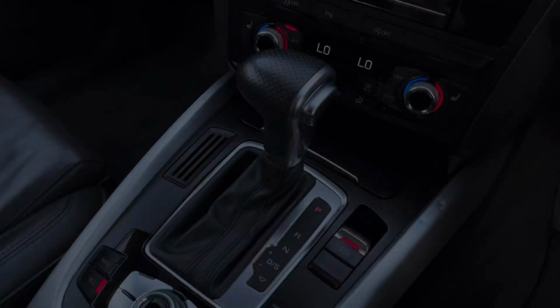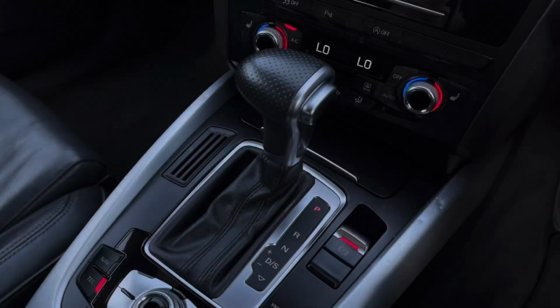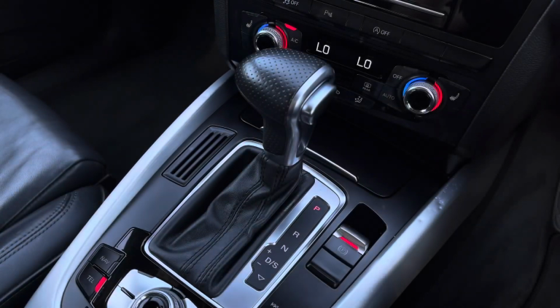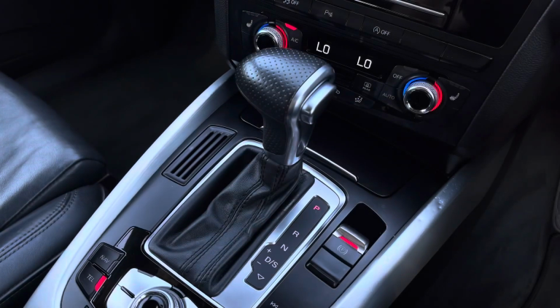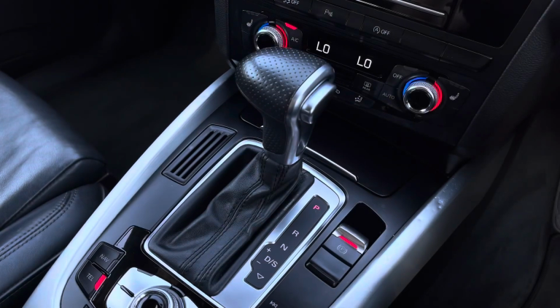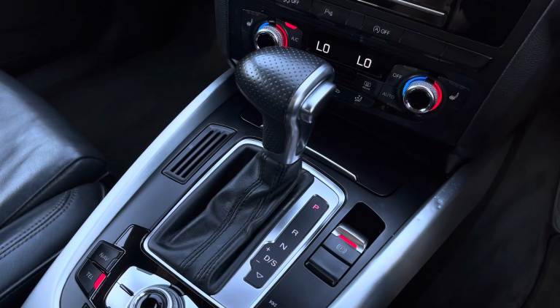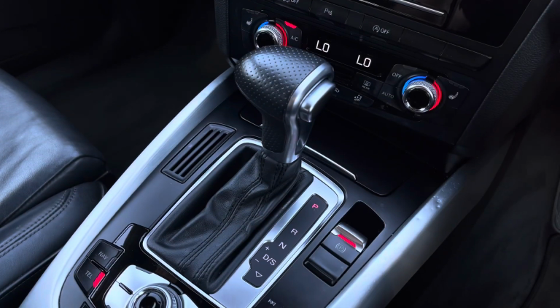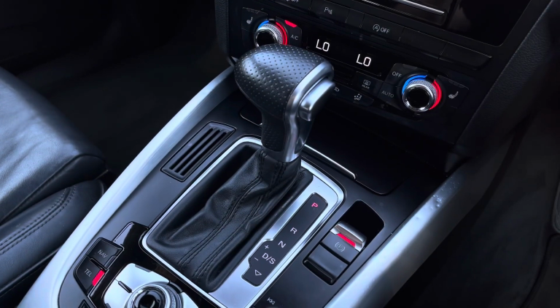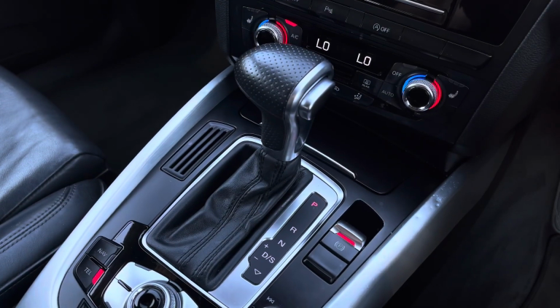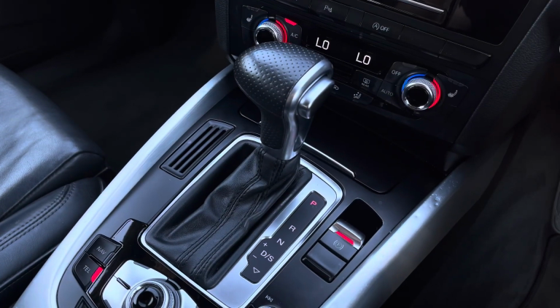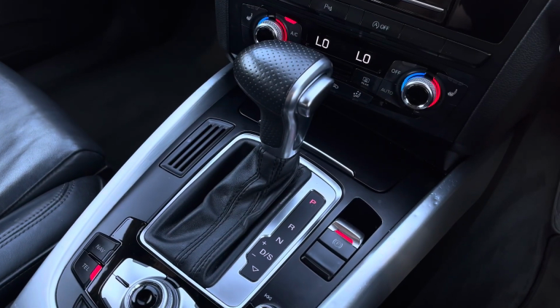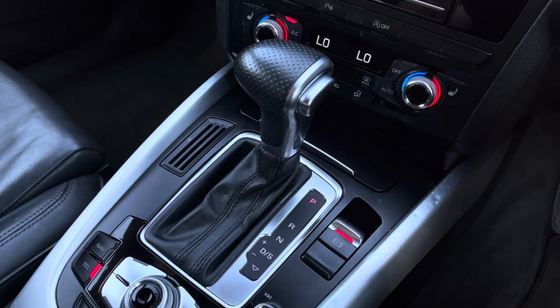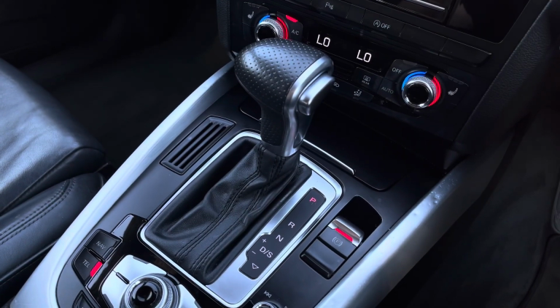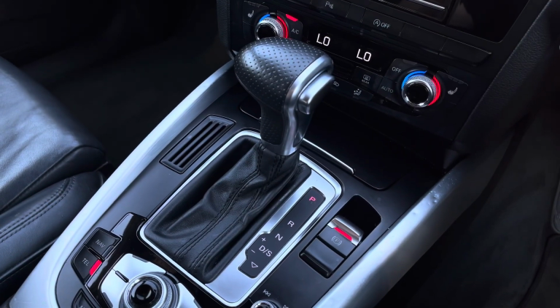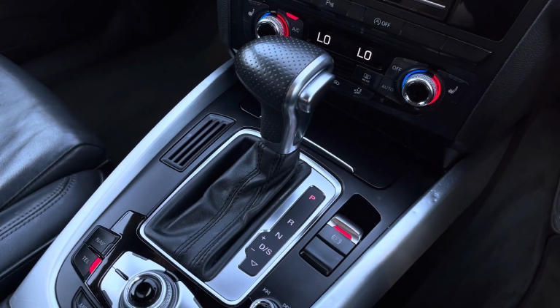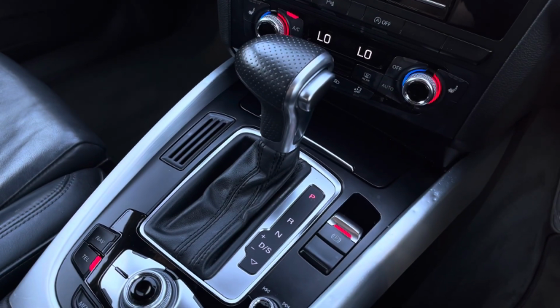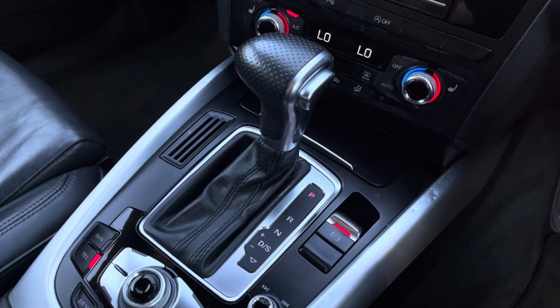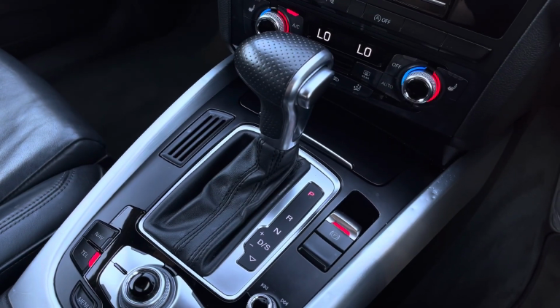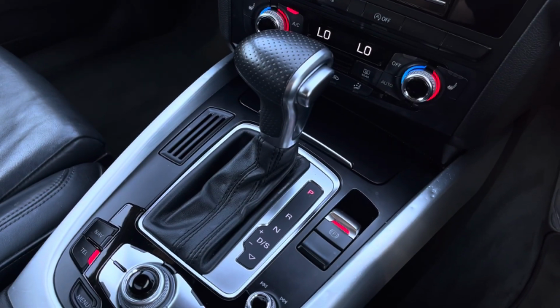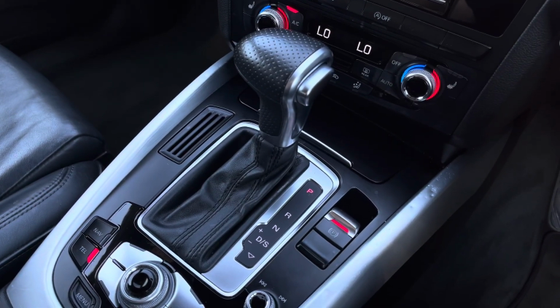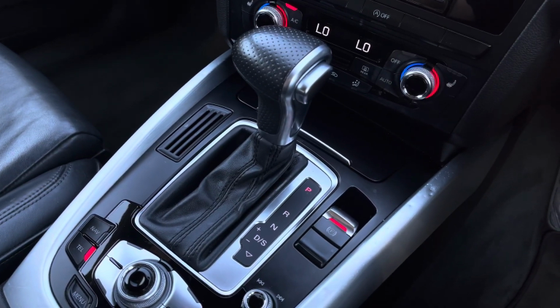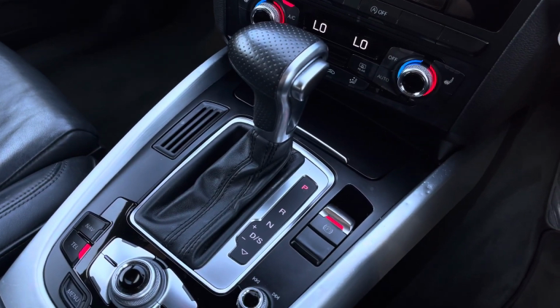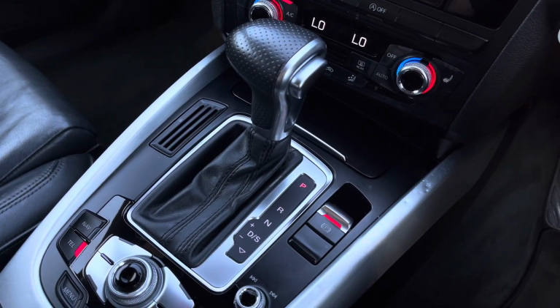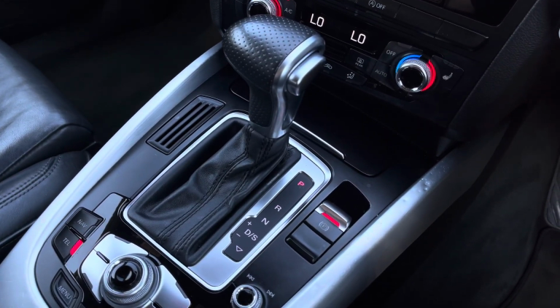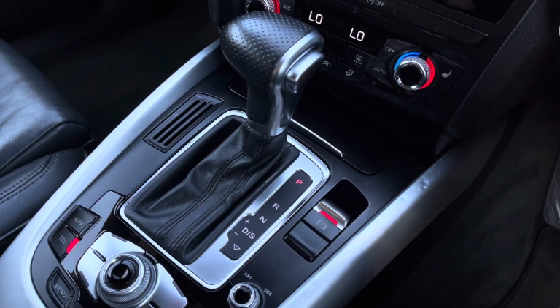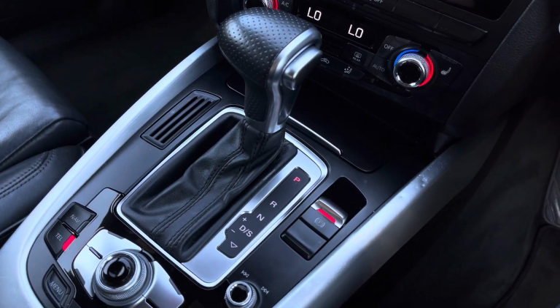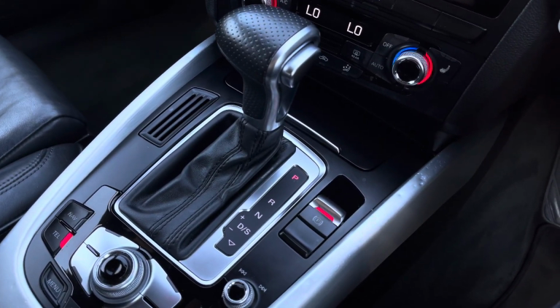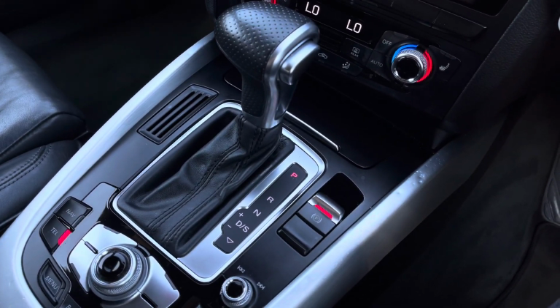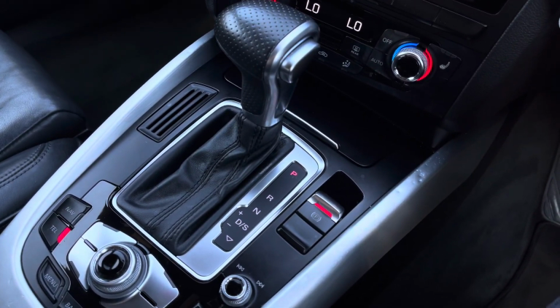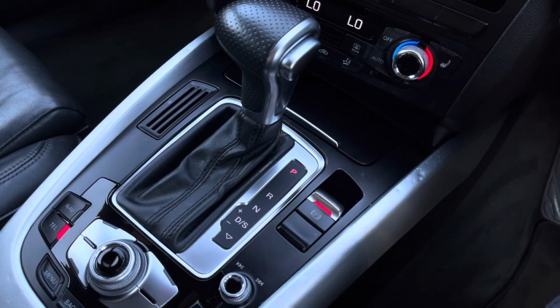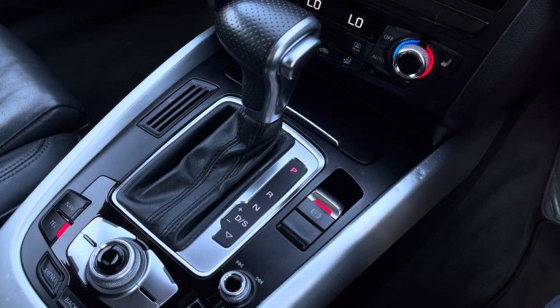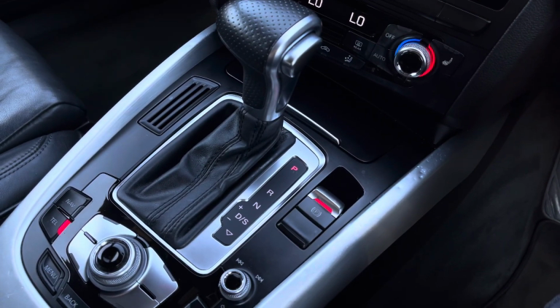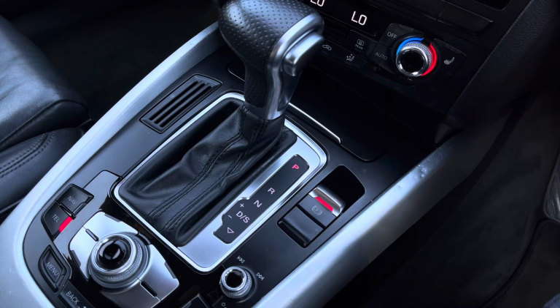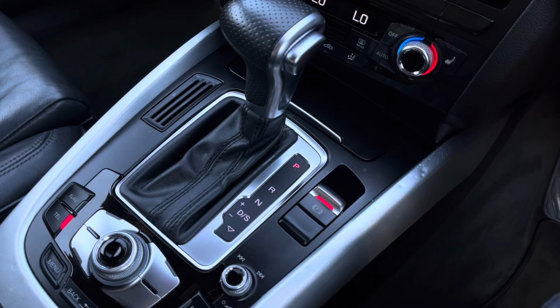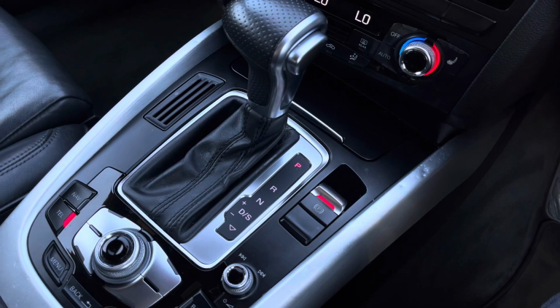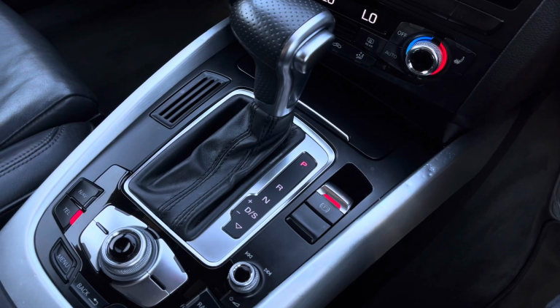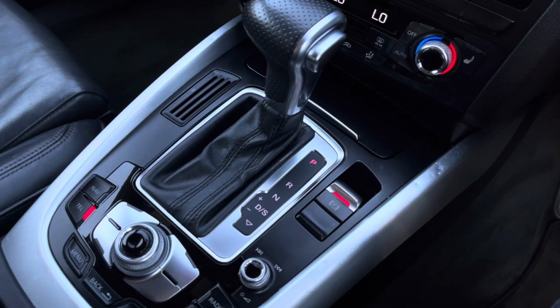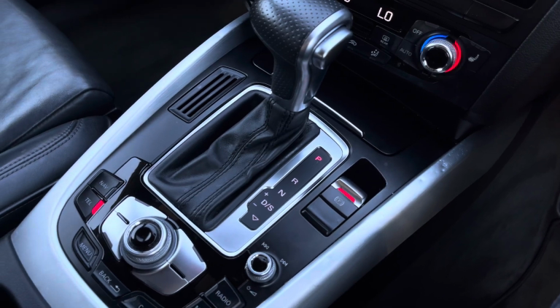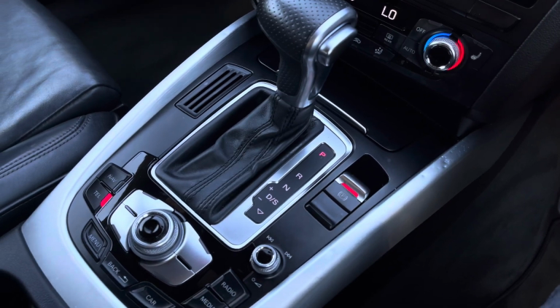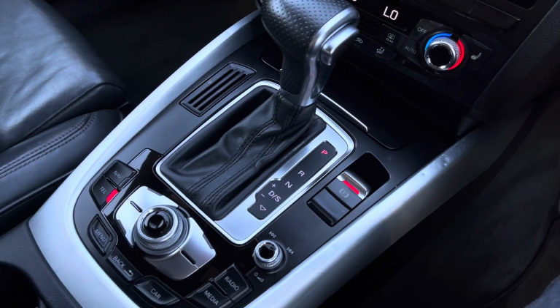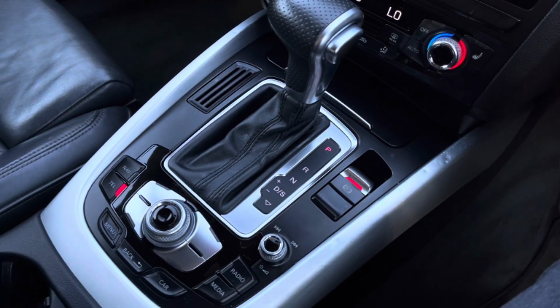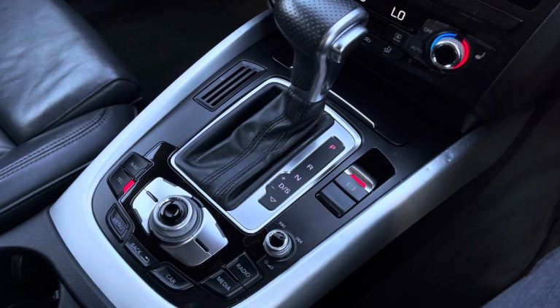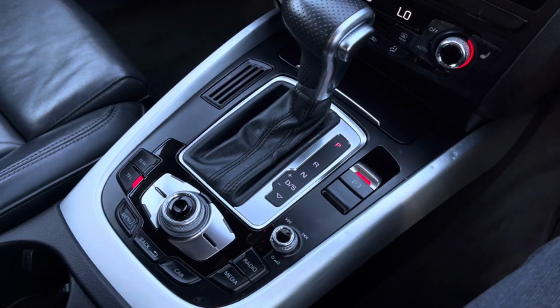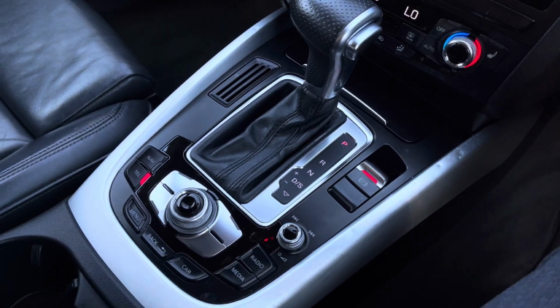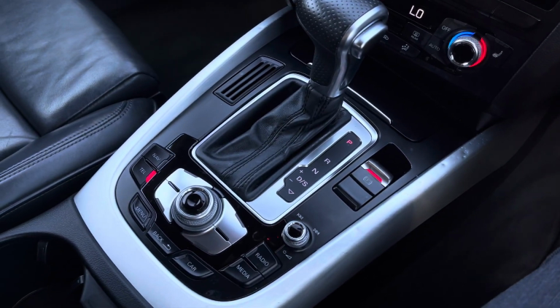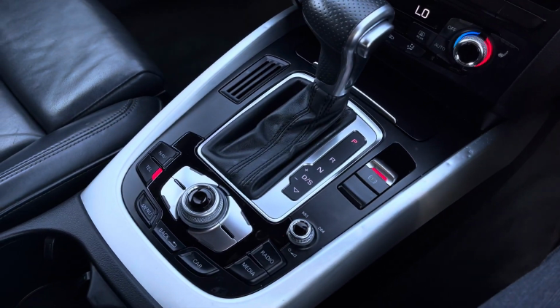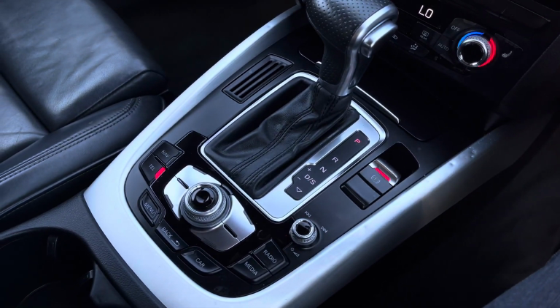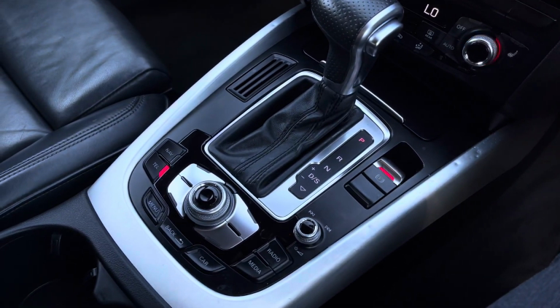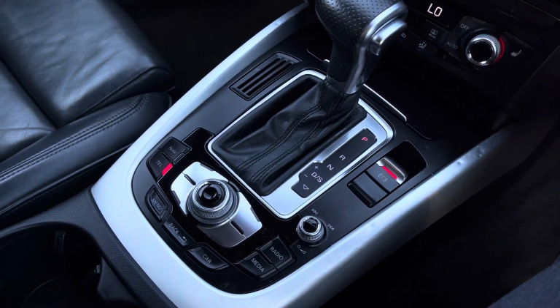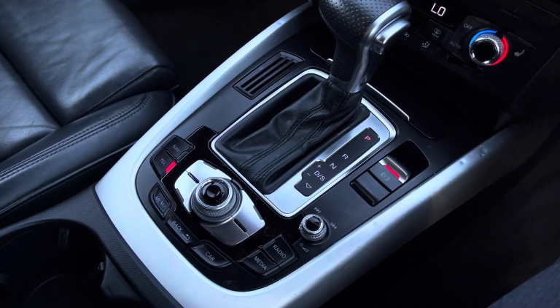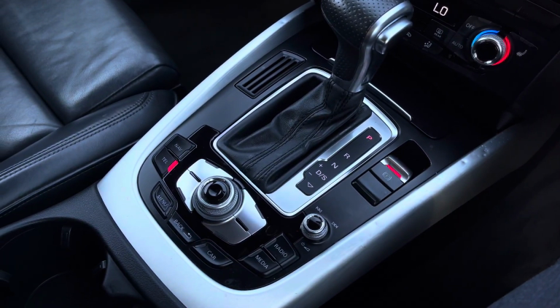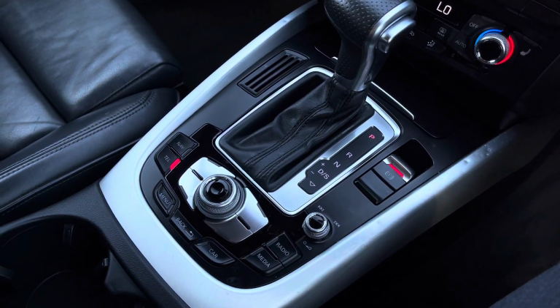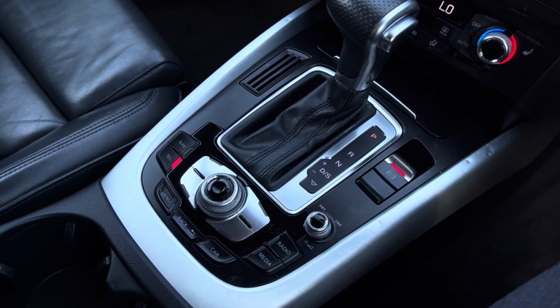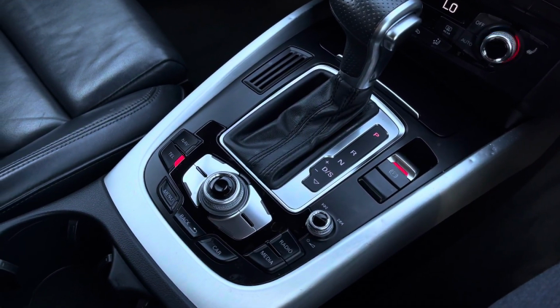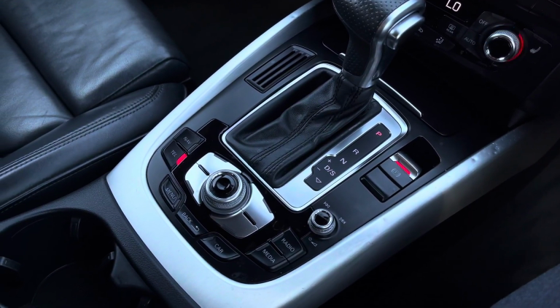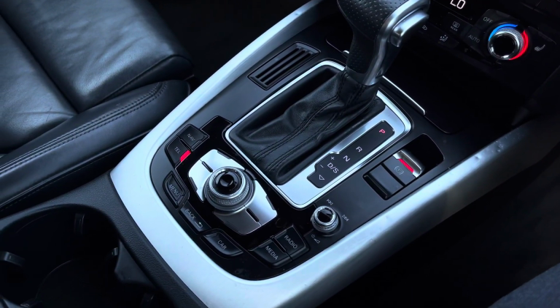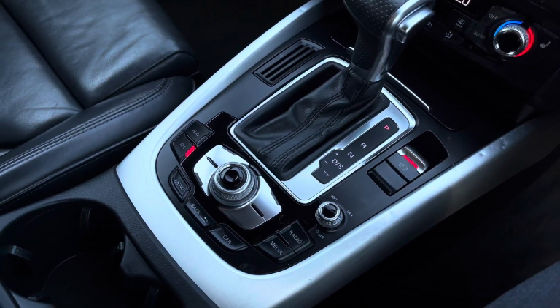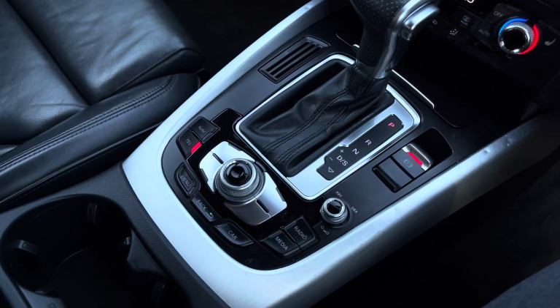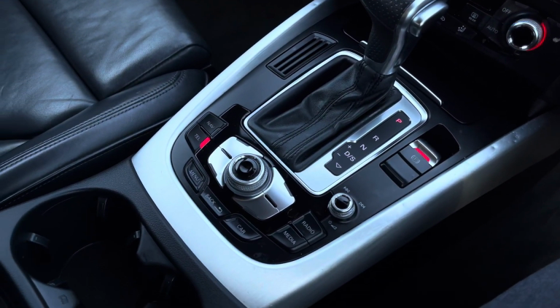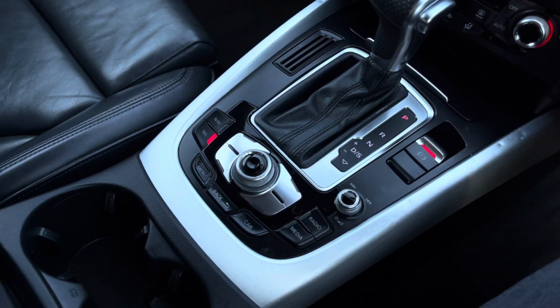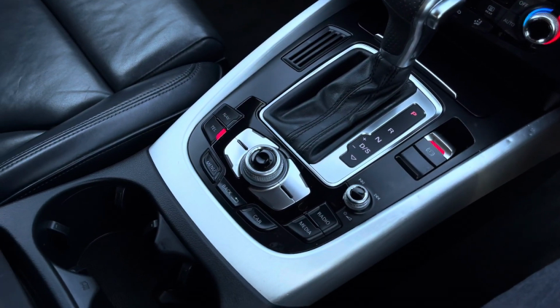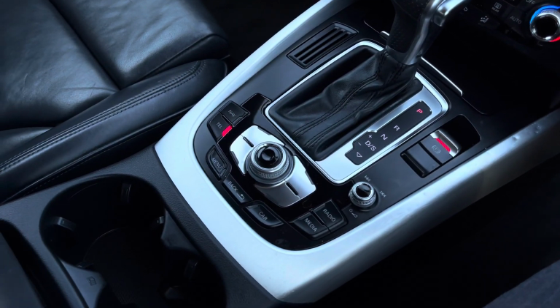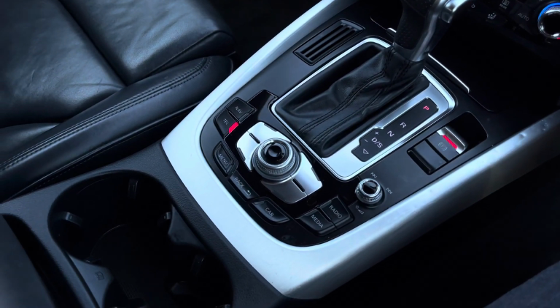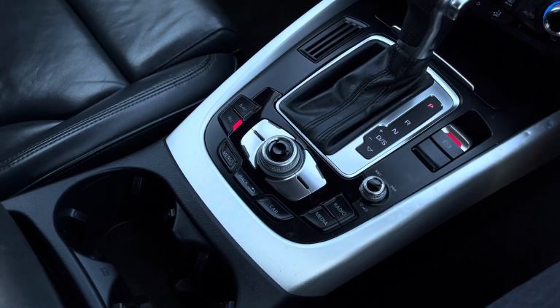And lastly, we have the stylishly finished automatic gear shifter, electronic handbrake, MMI controls and storage of two cup holders.